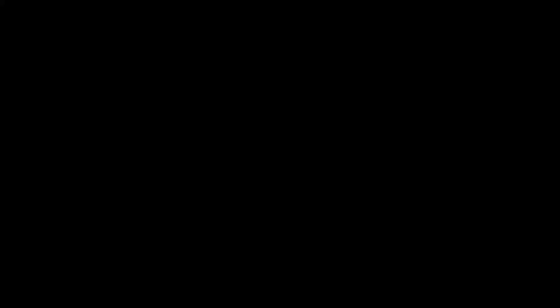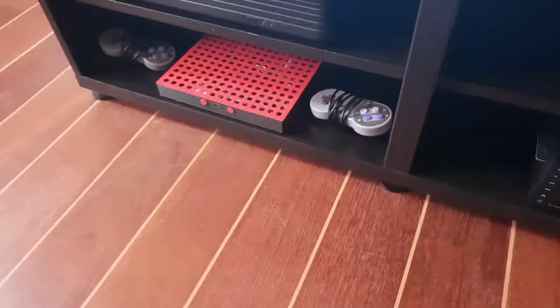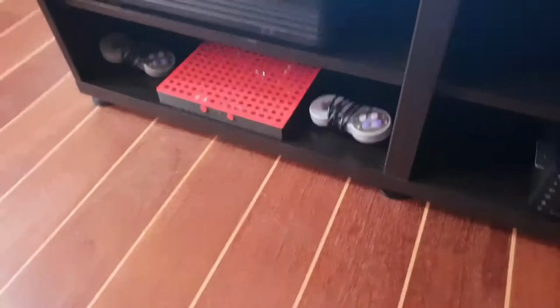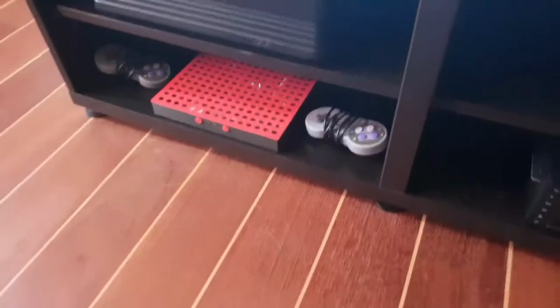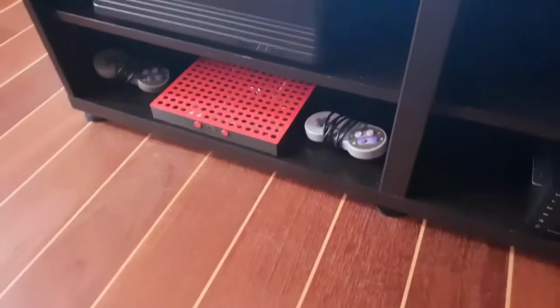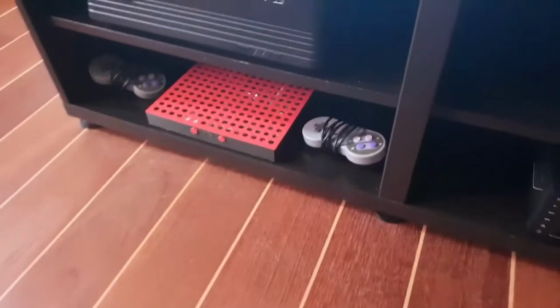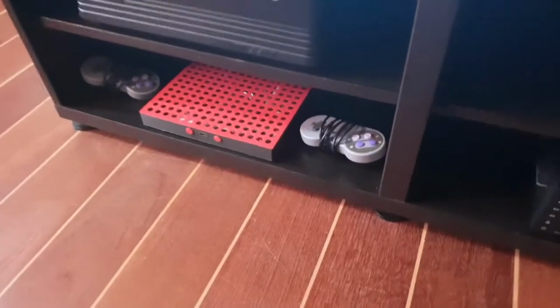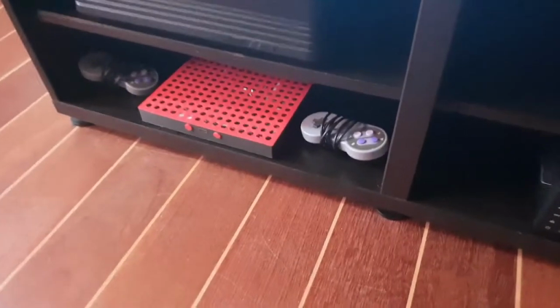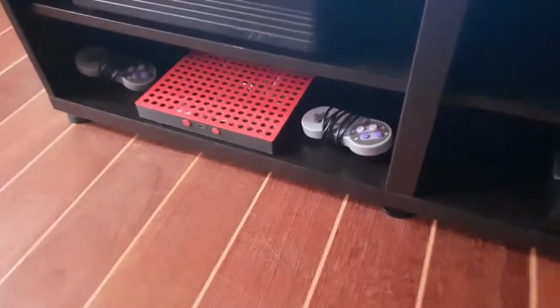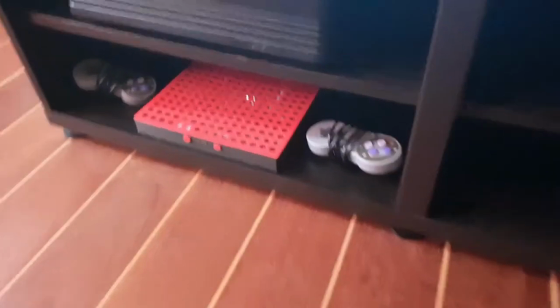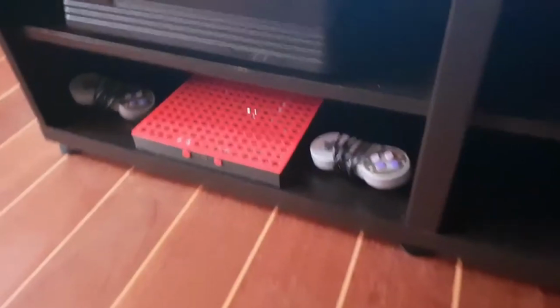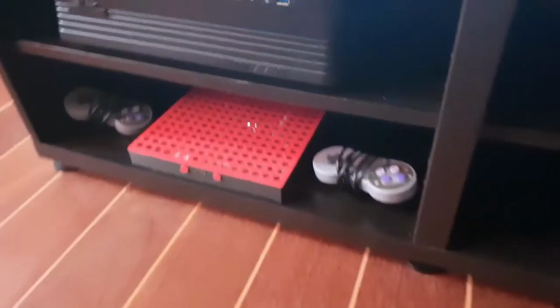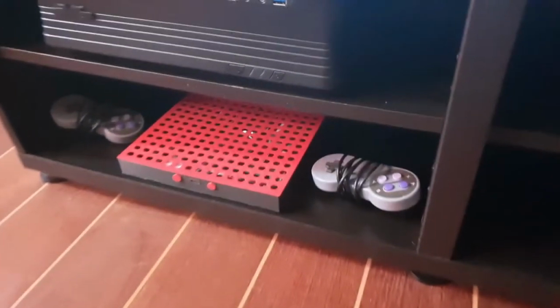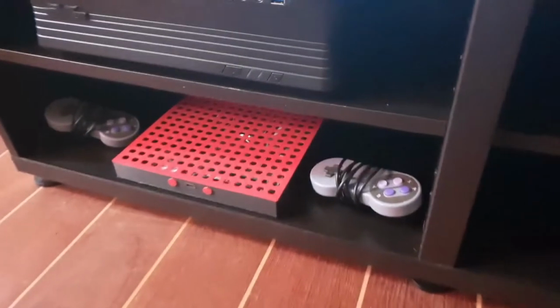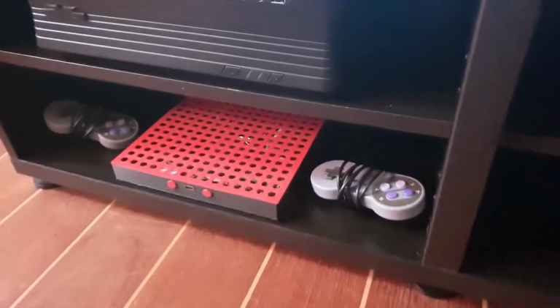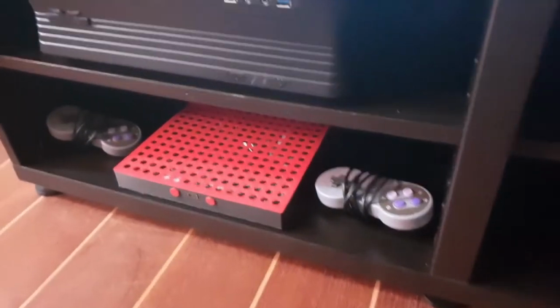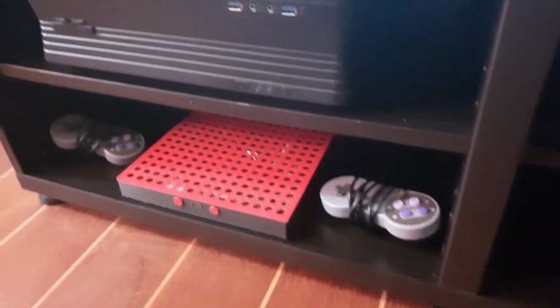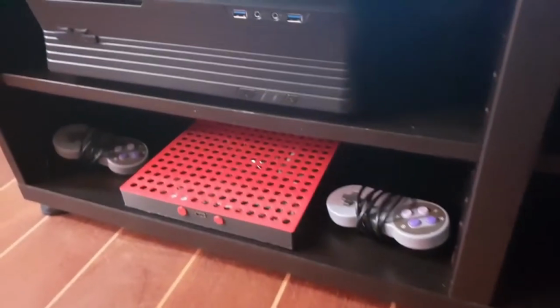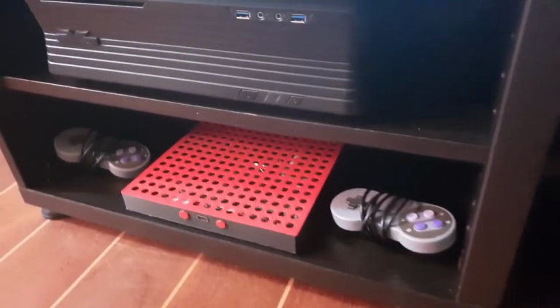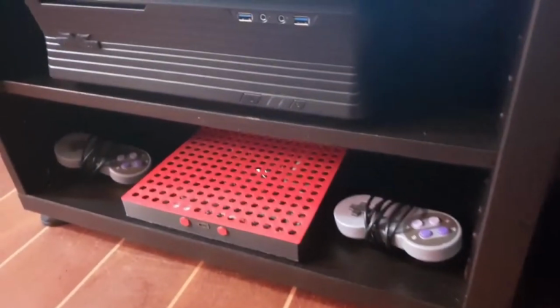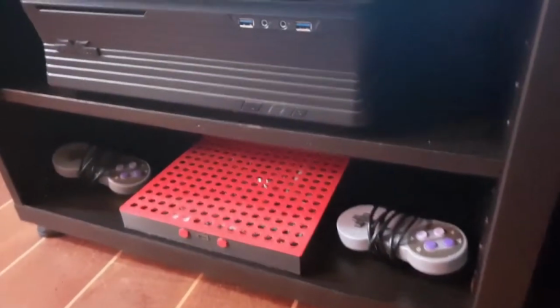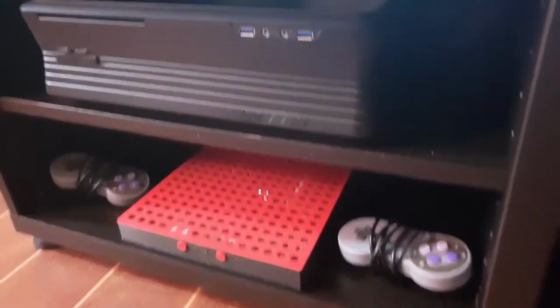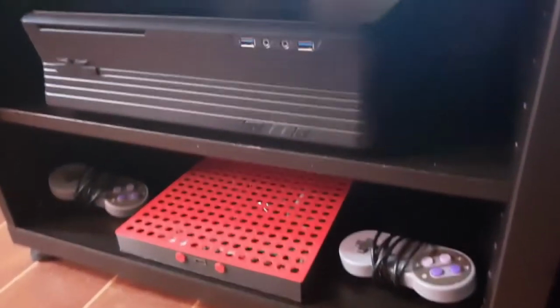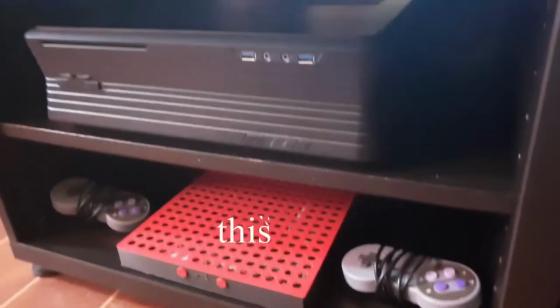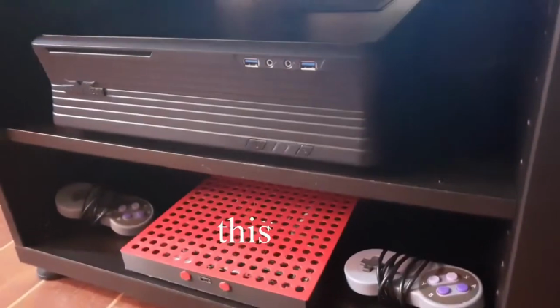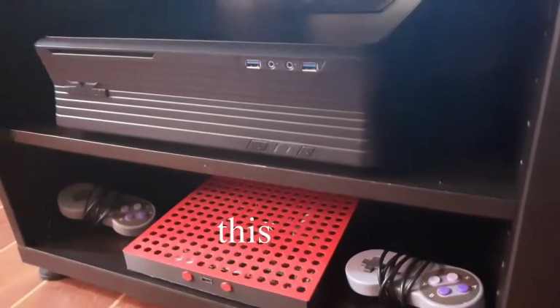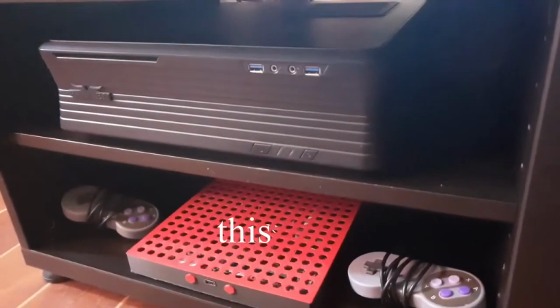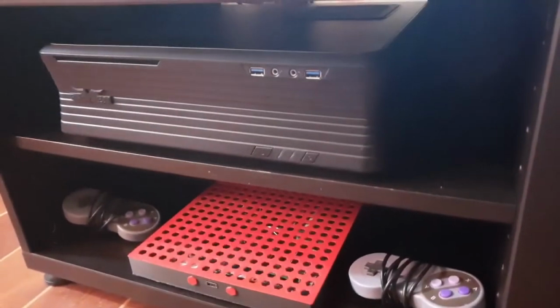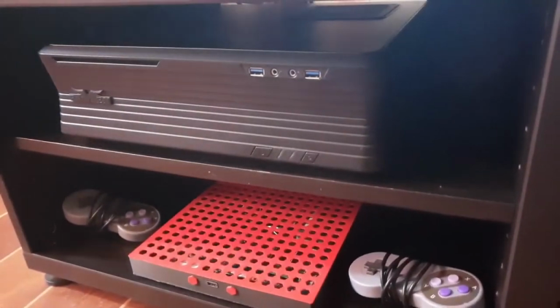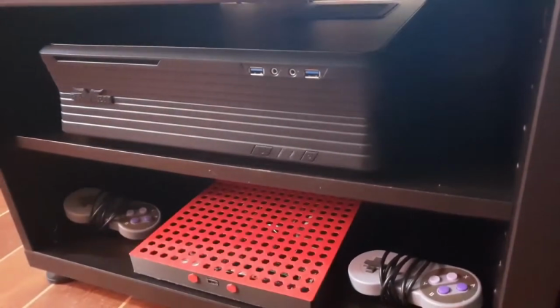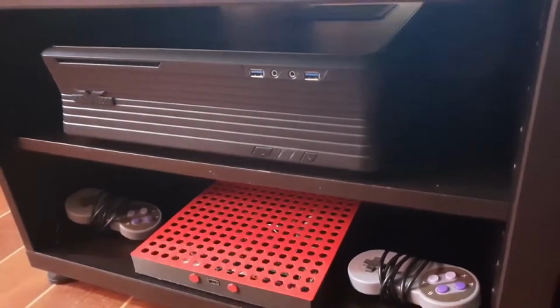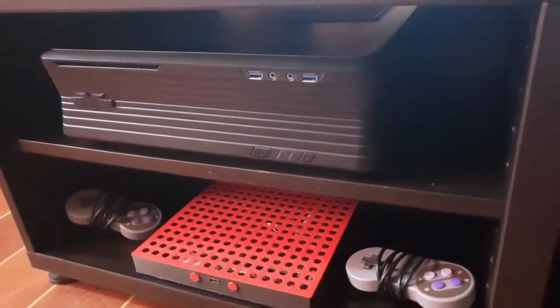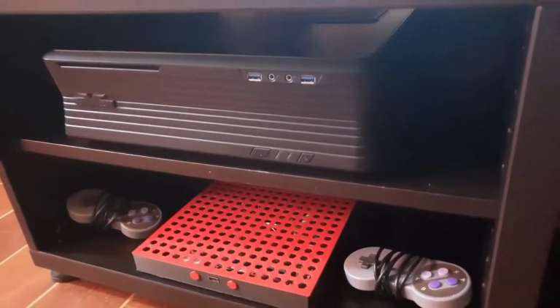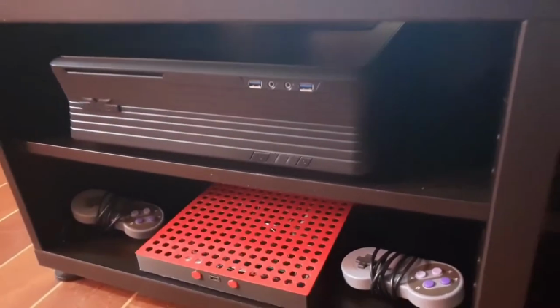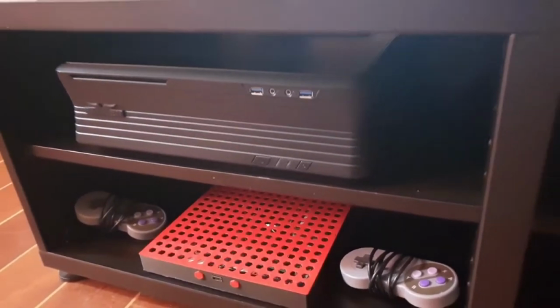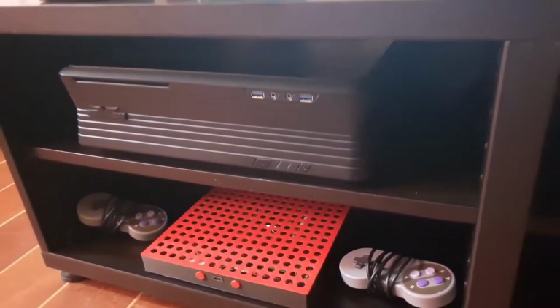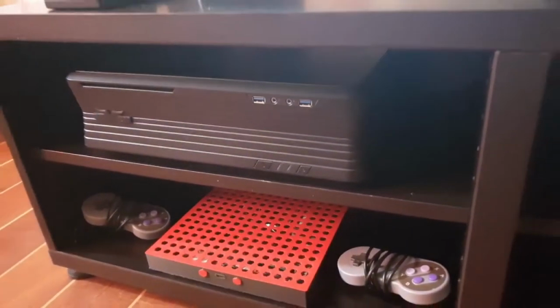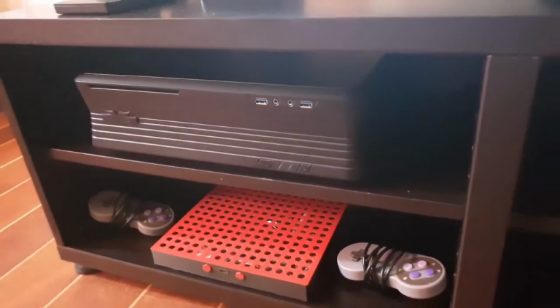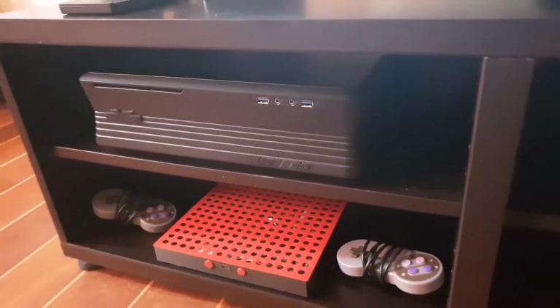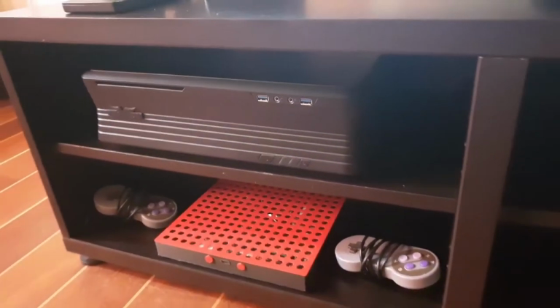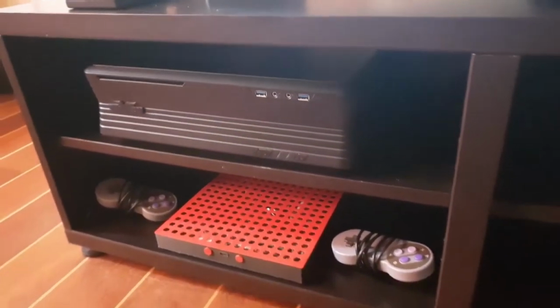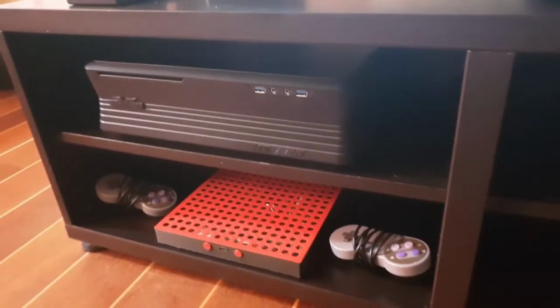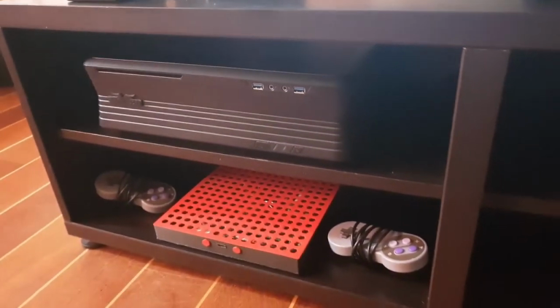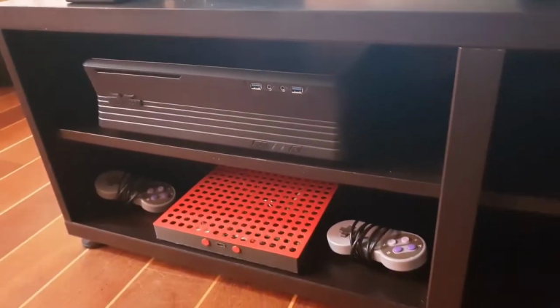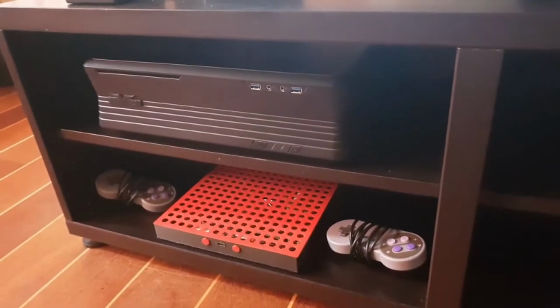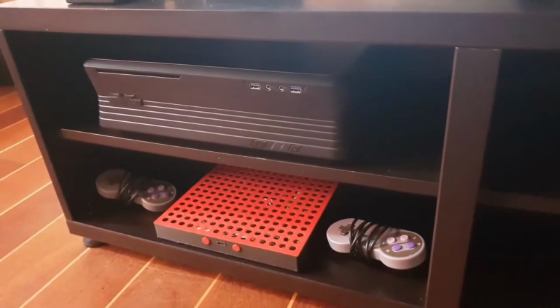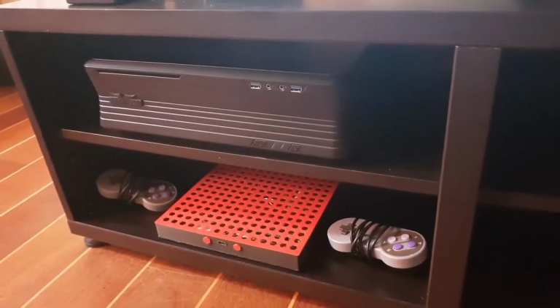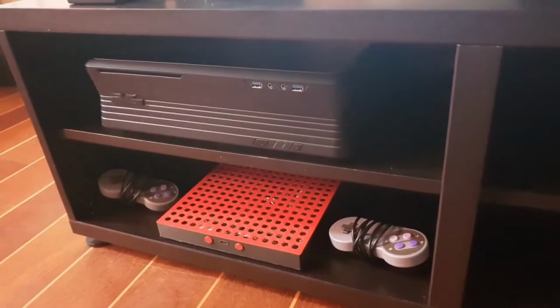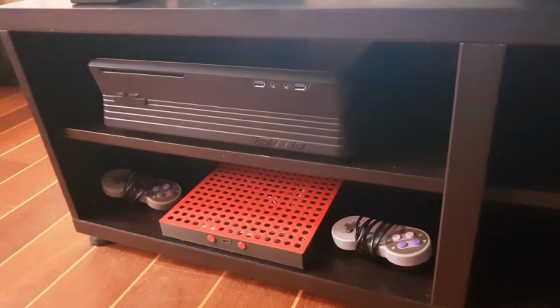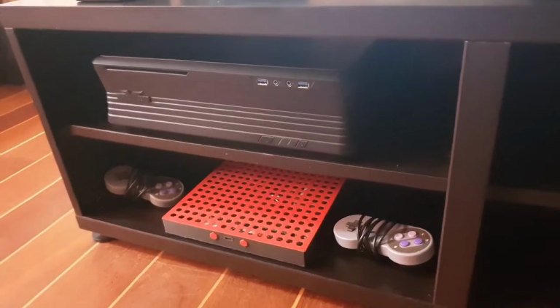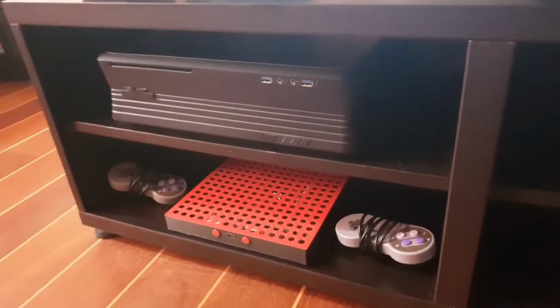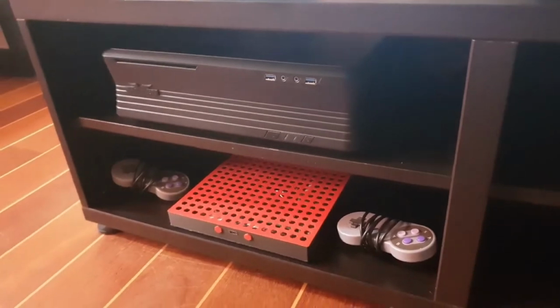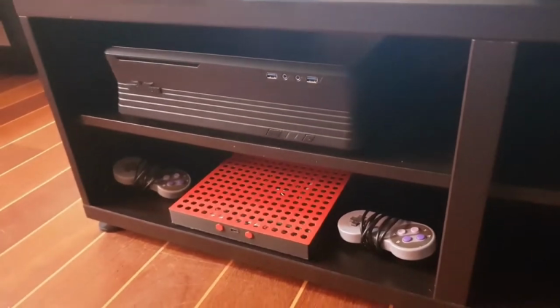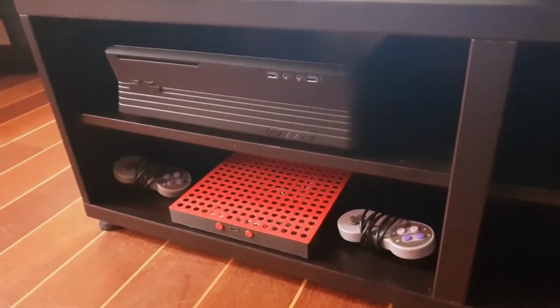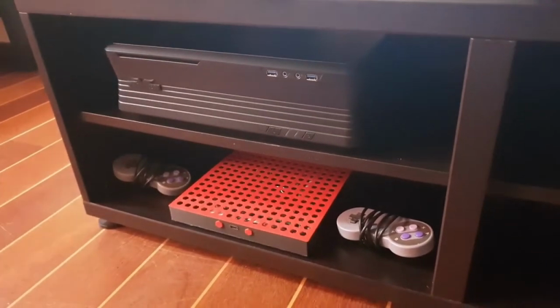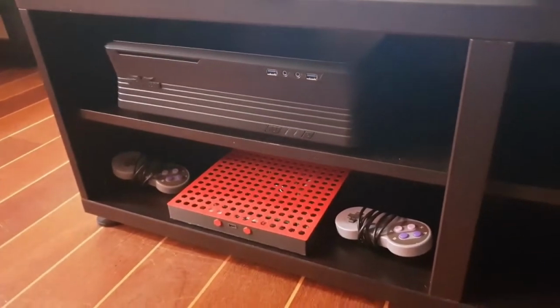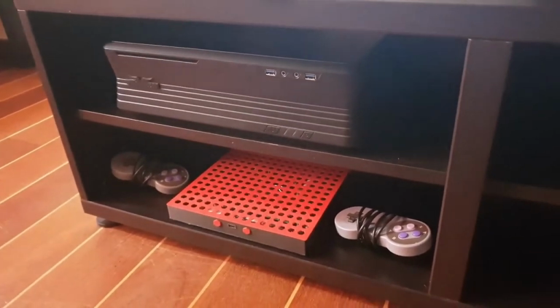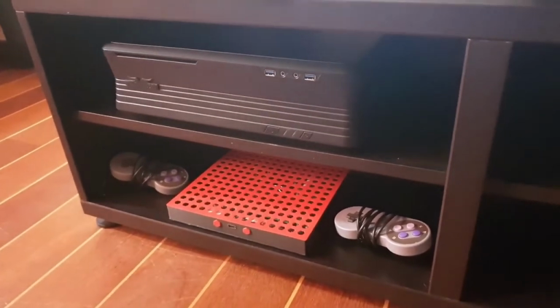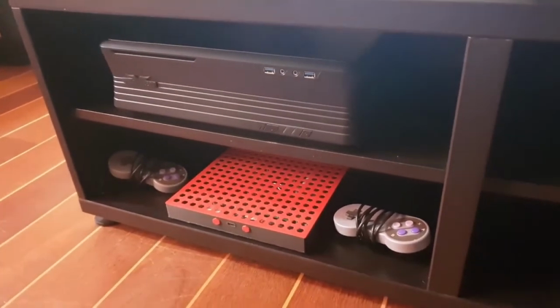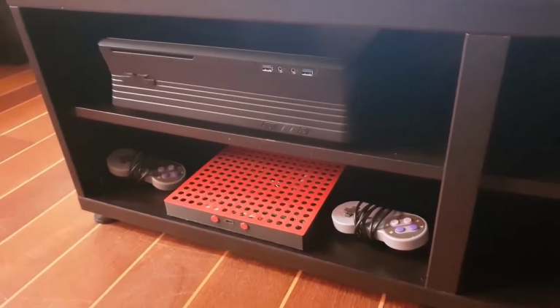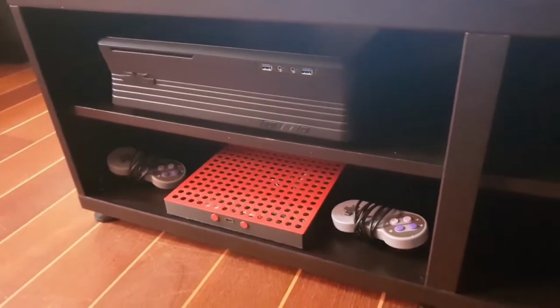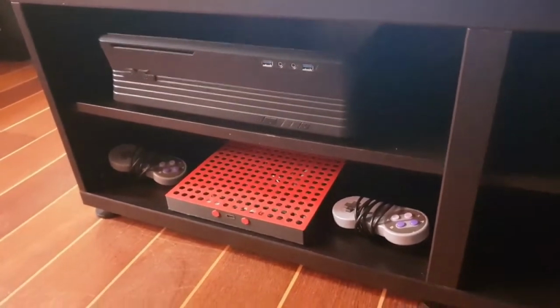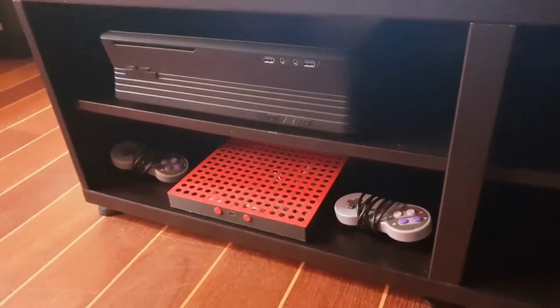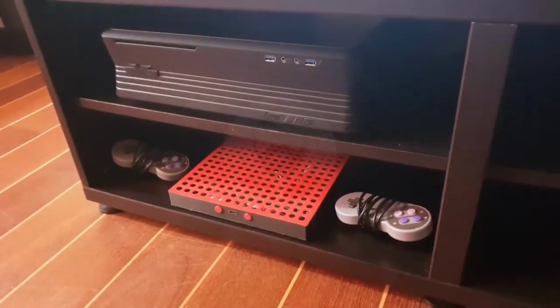Woohoo! Look what I've made! Man, 3D printers are so cool. I would subscribe to my channel if I was you.